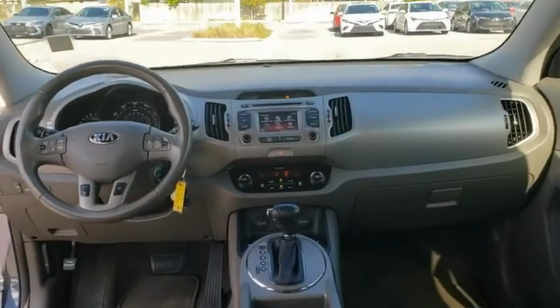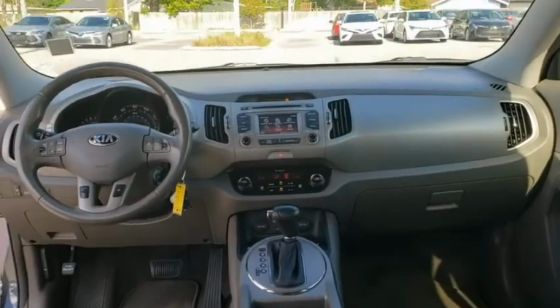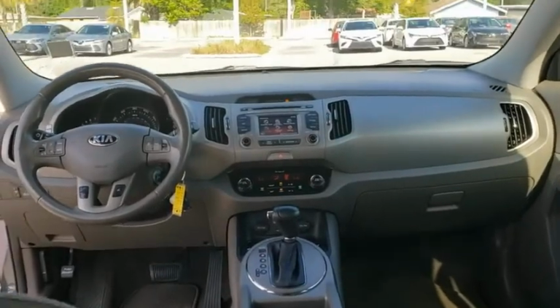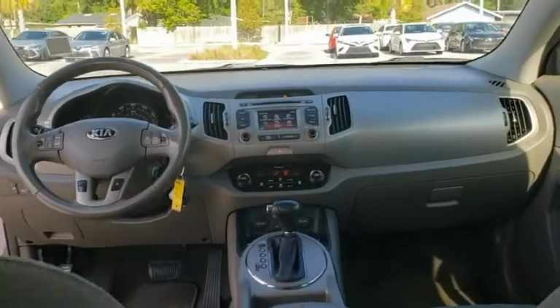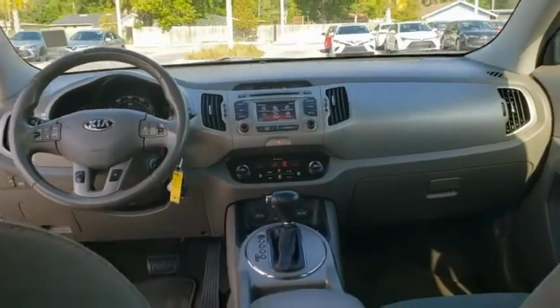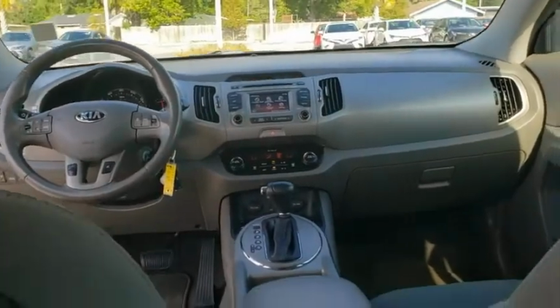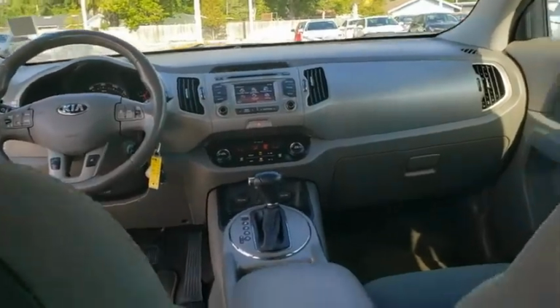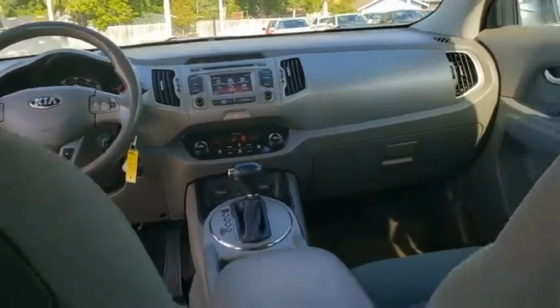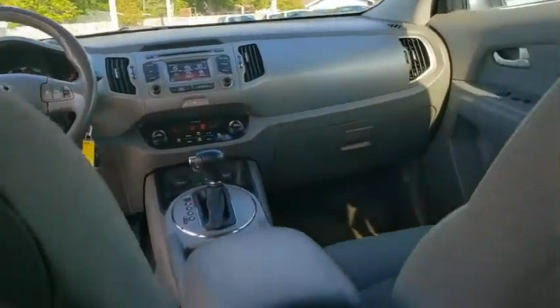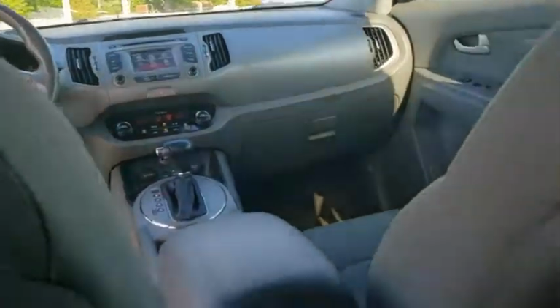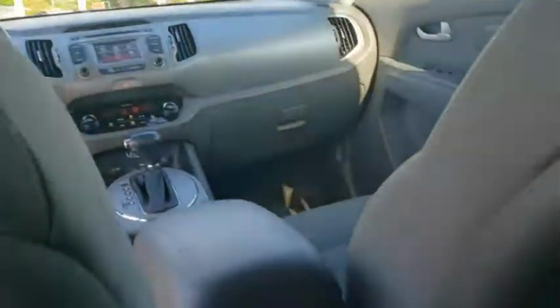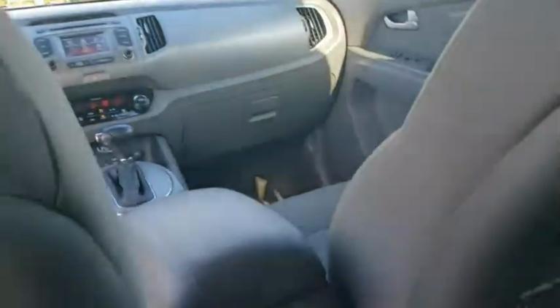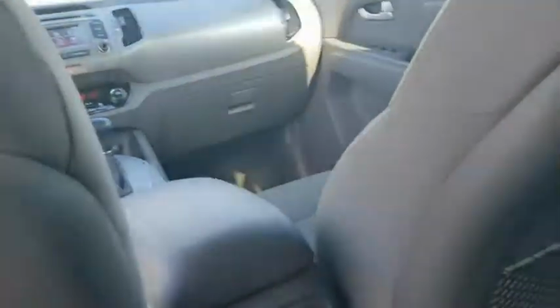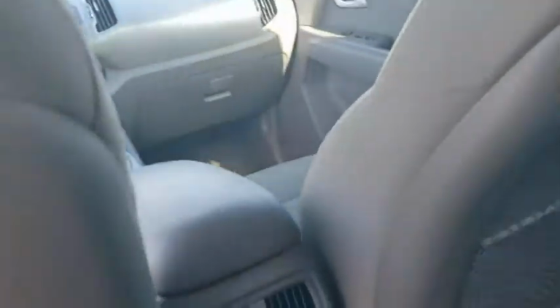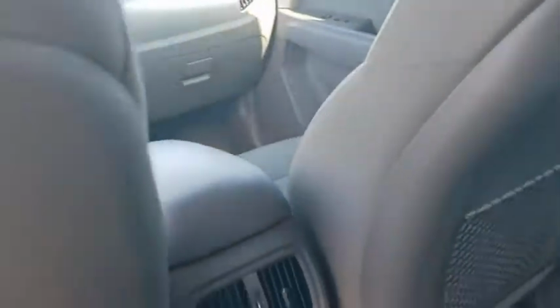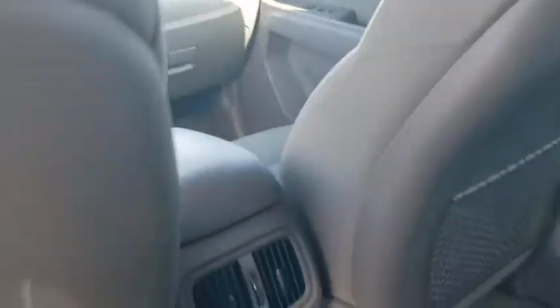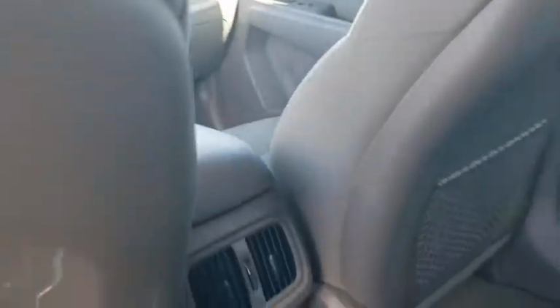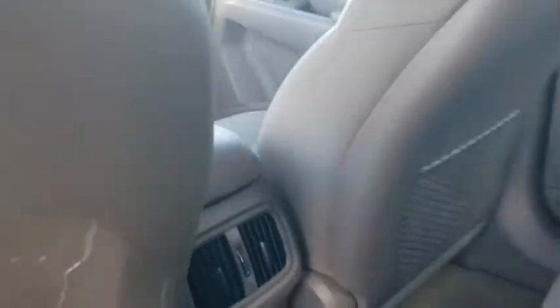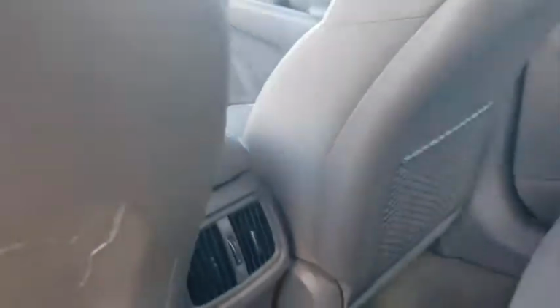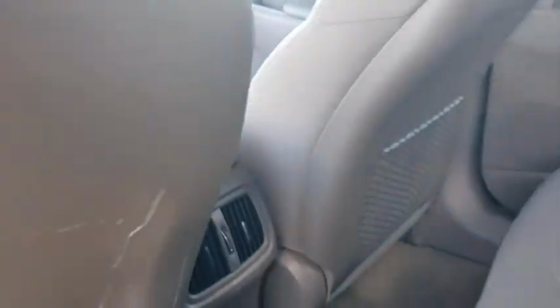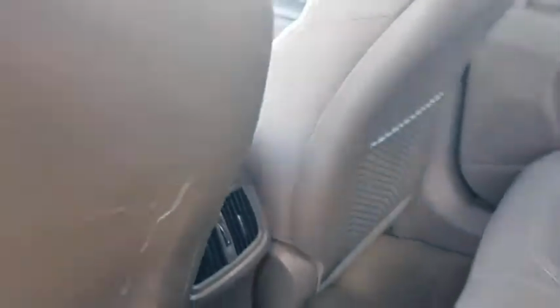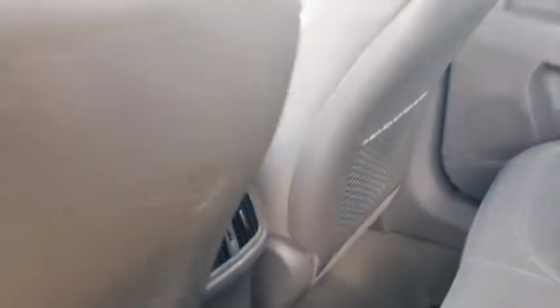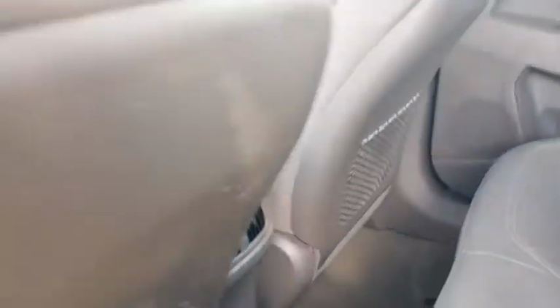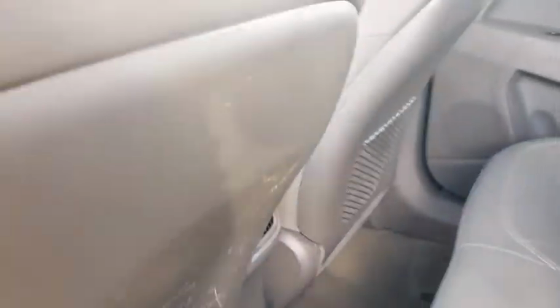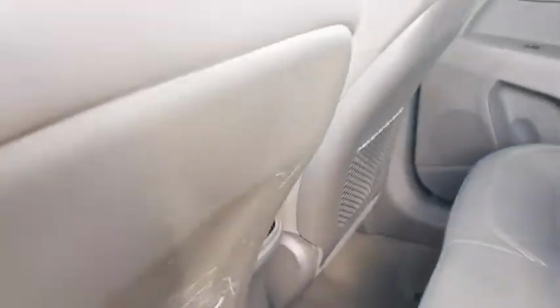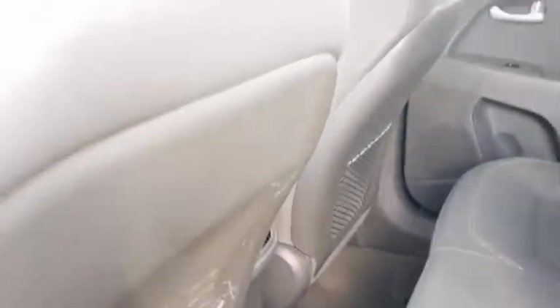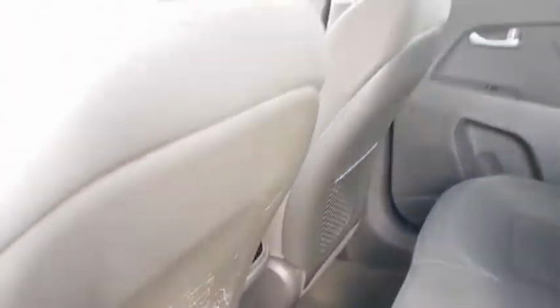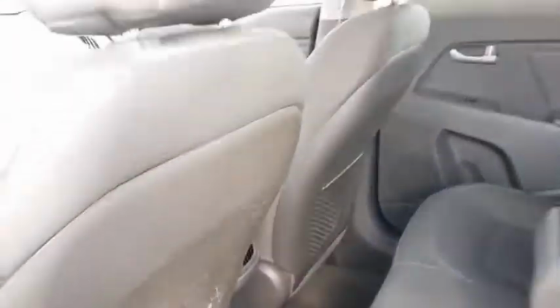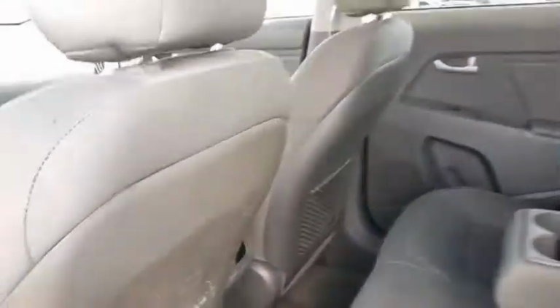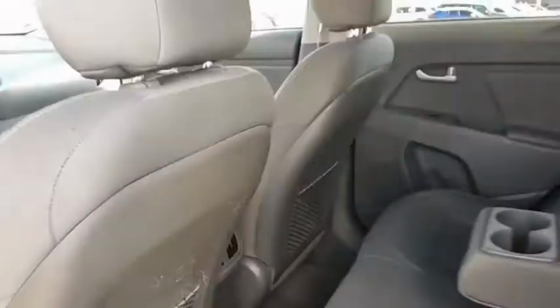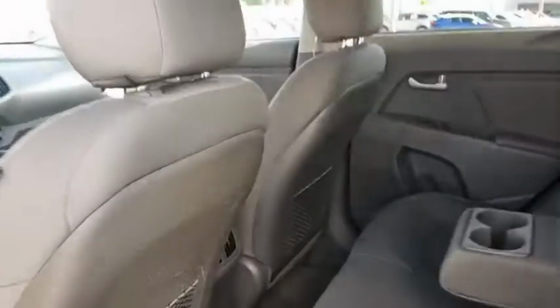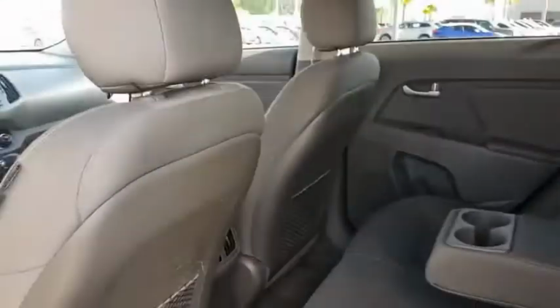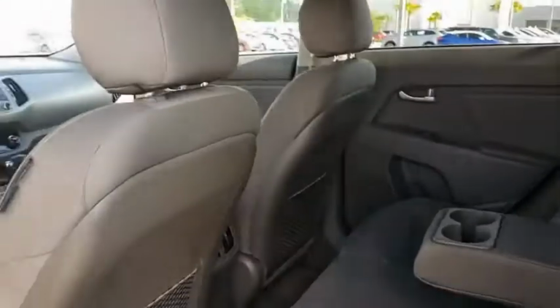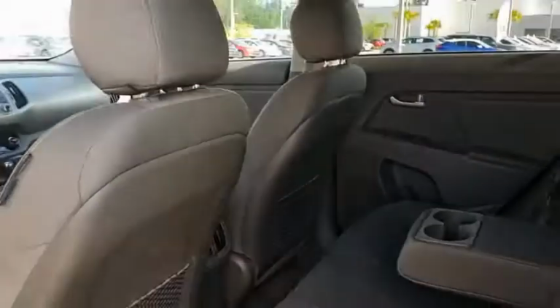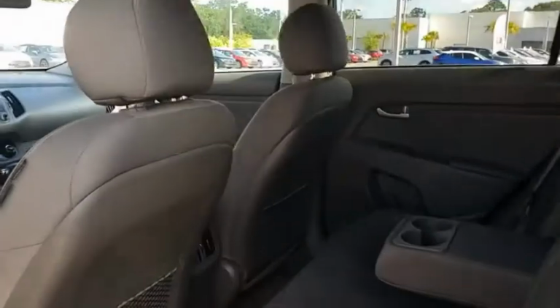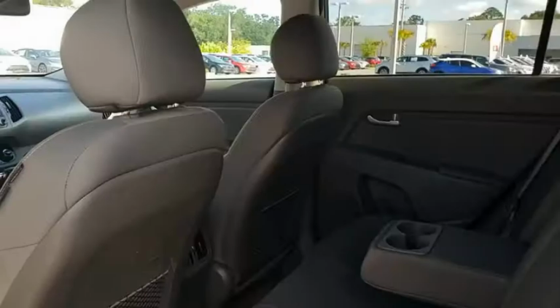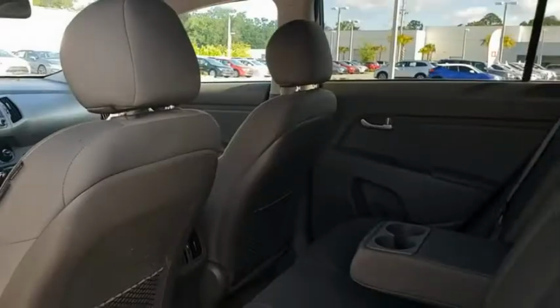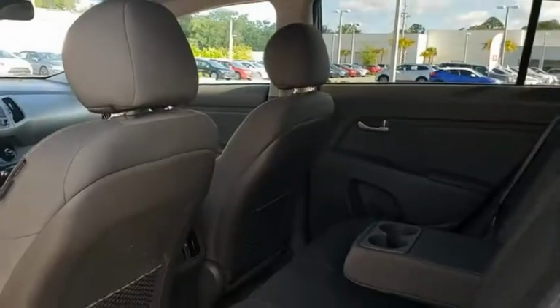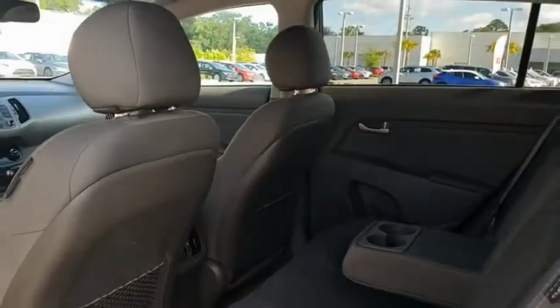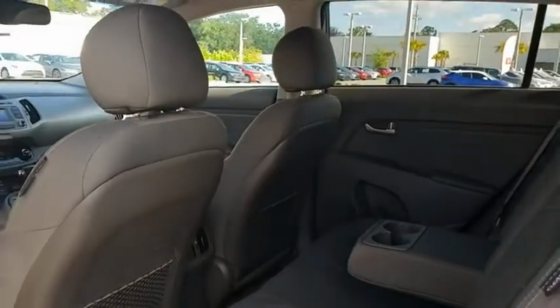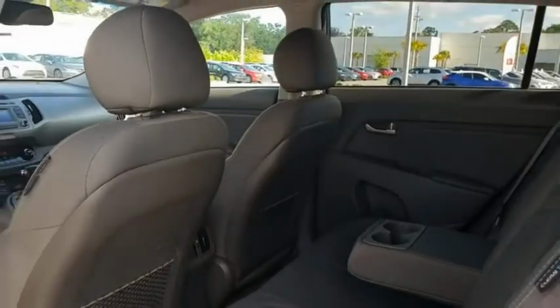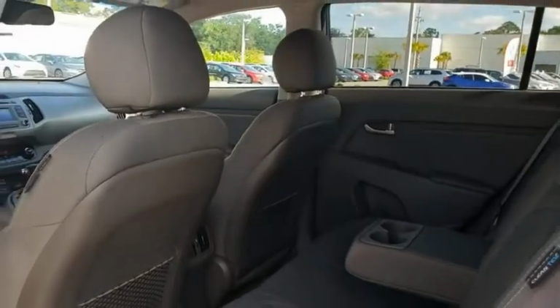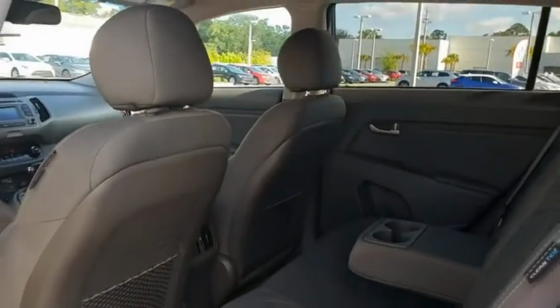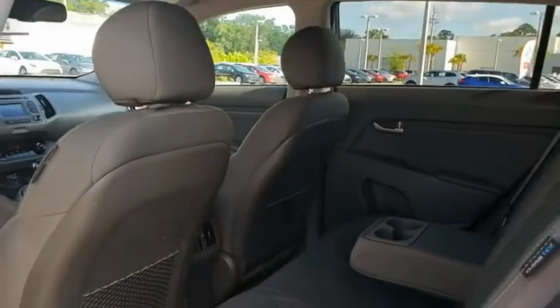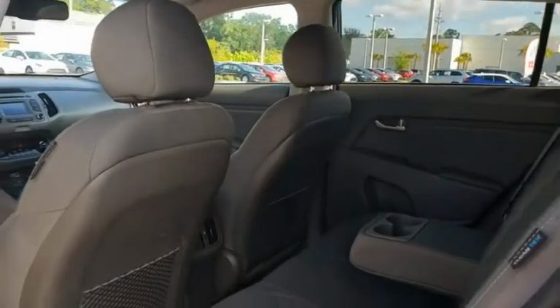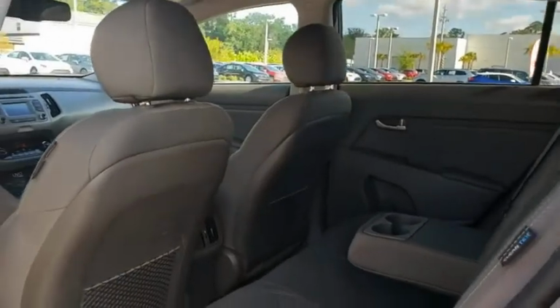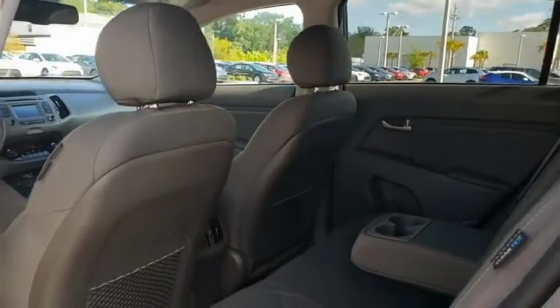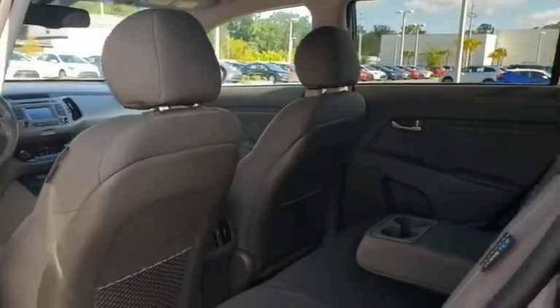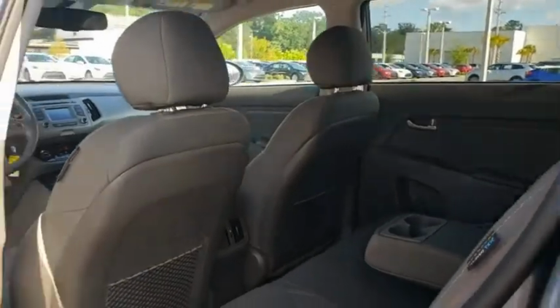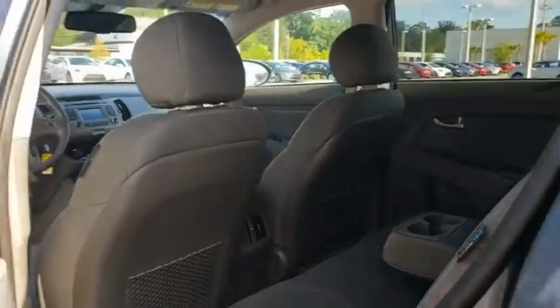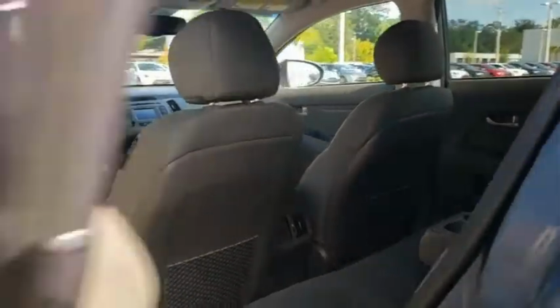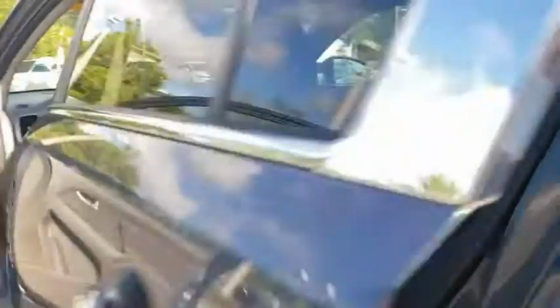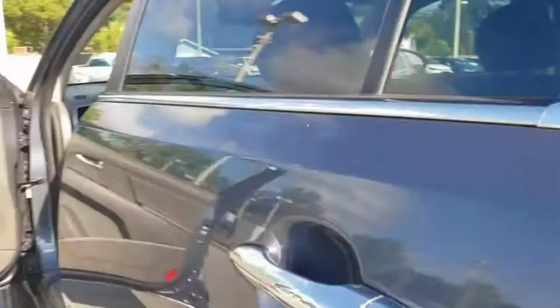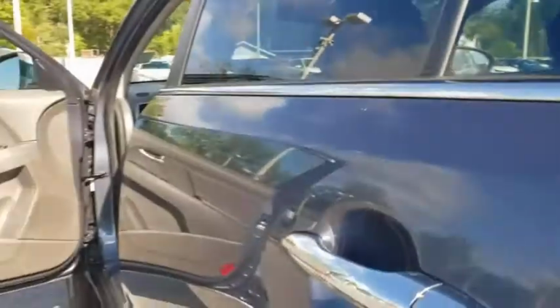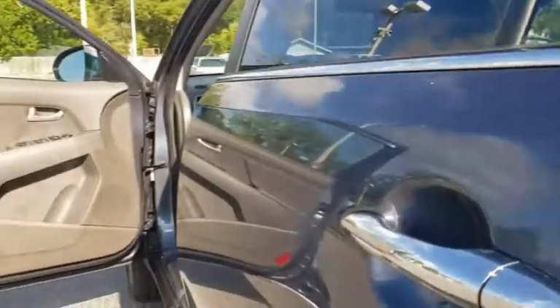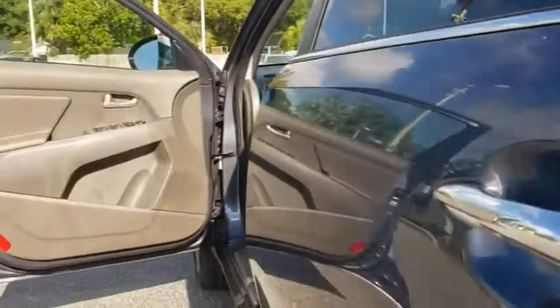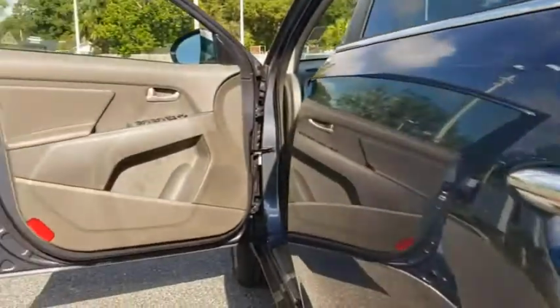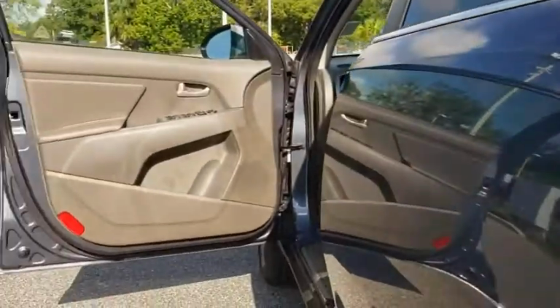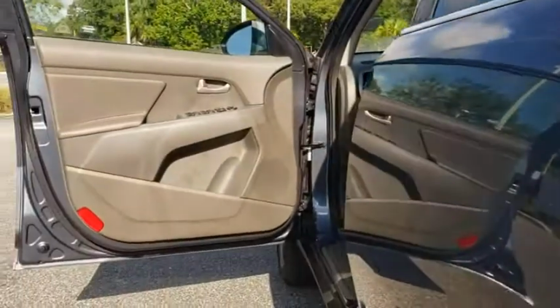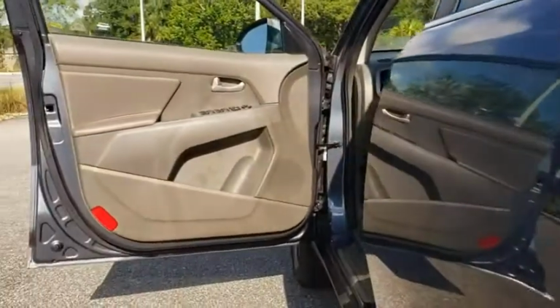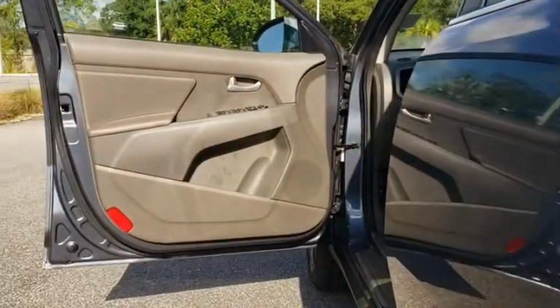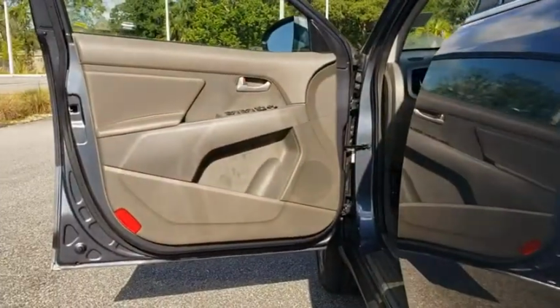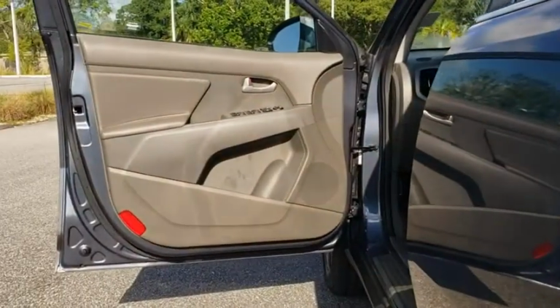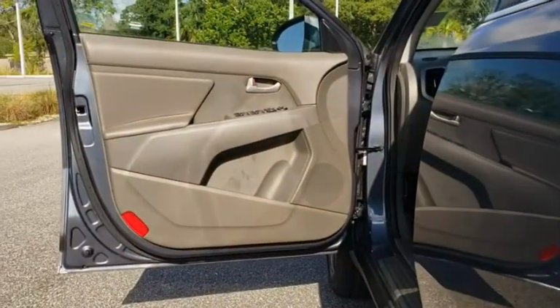Overhead console, tachometer, brake assist, remote keyless entry, power driver's seat, tilt steering wheel.